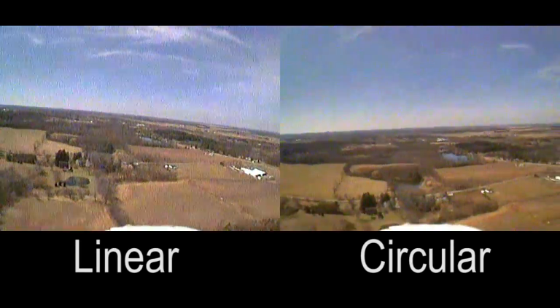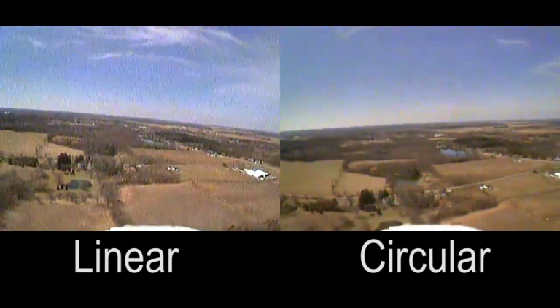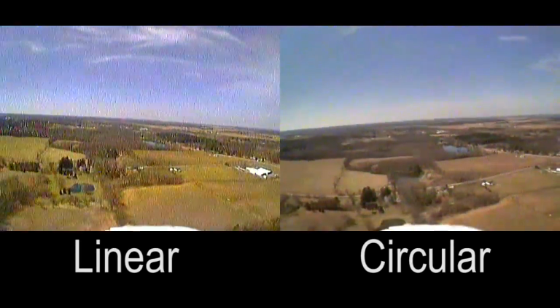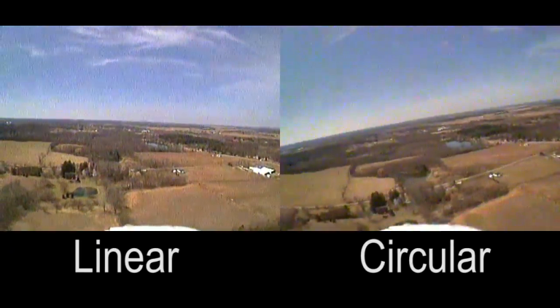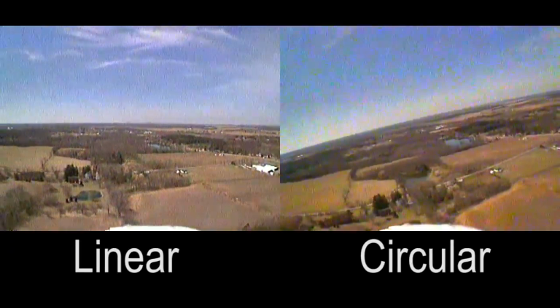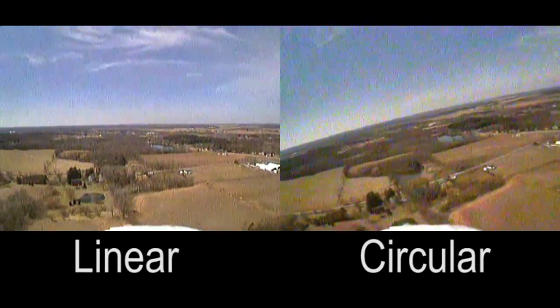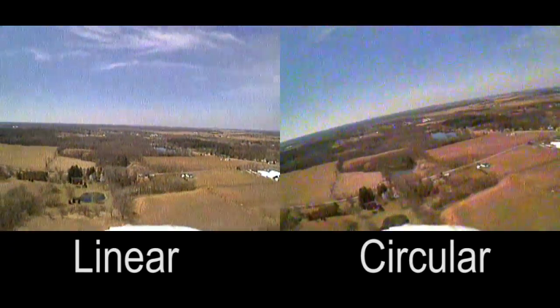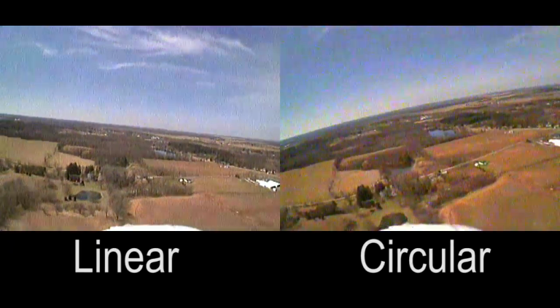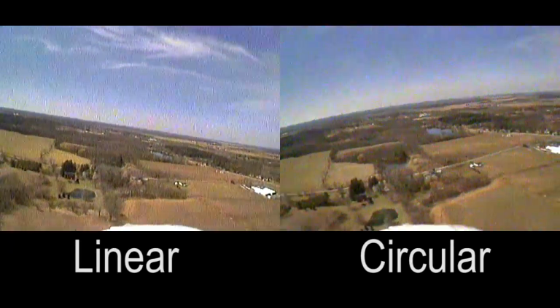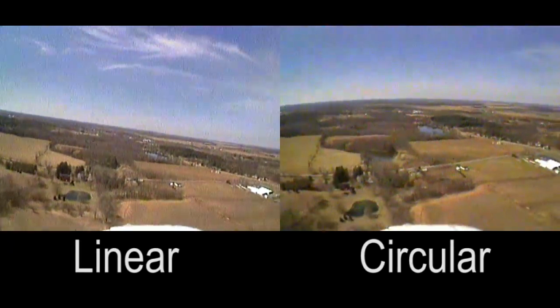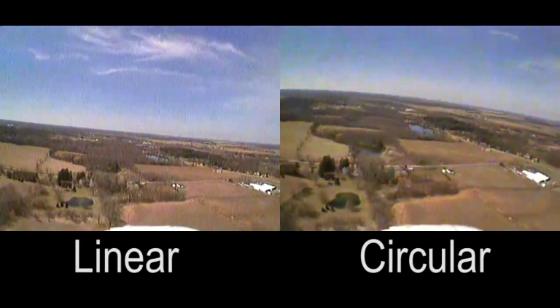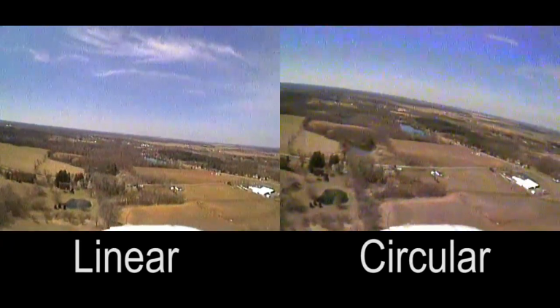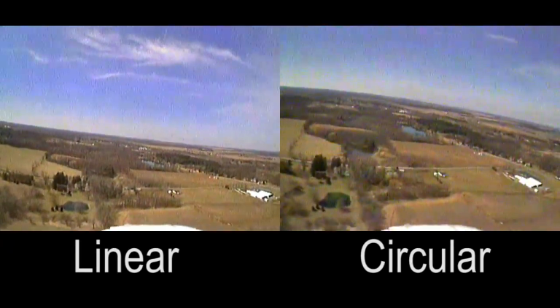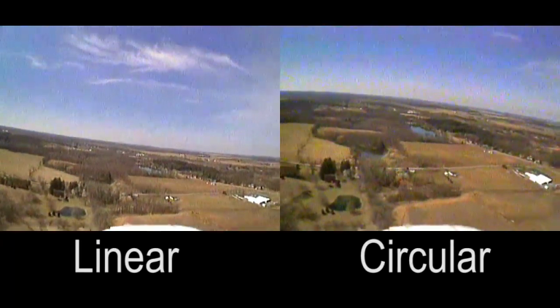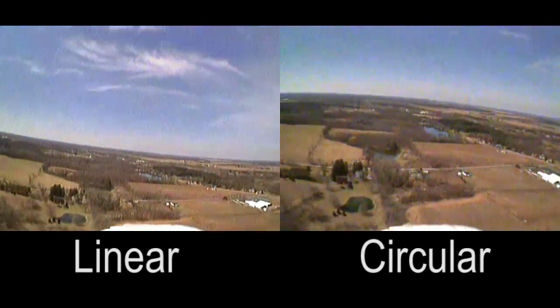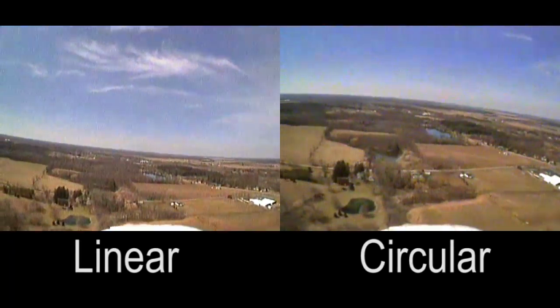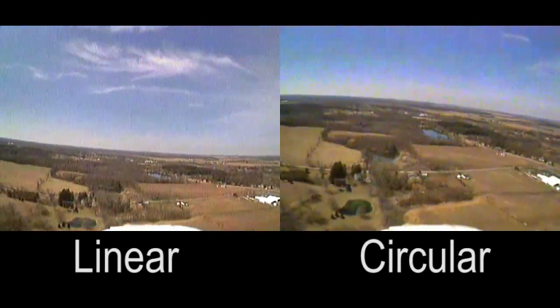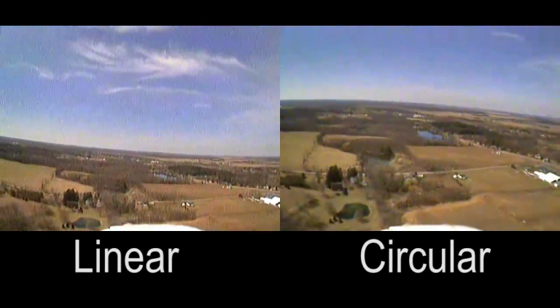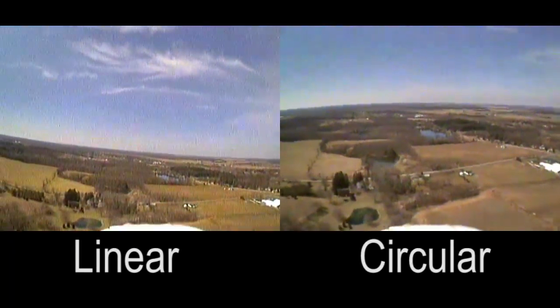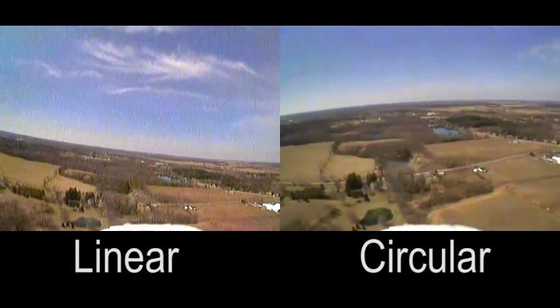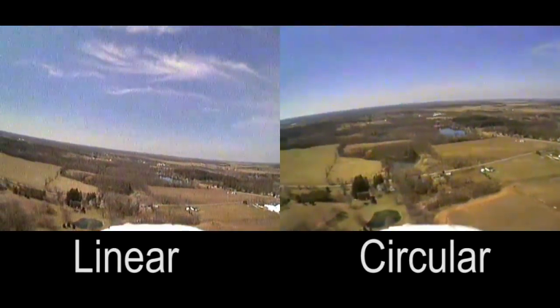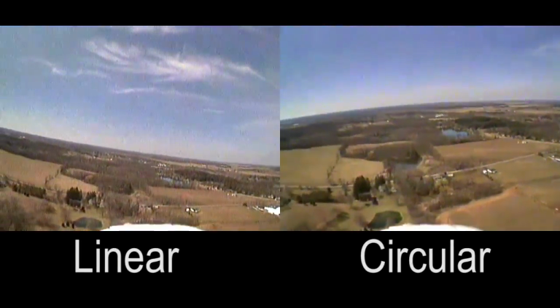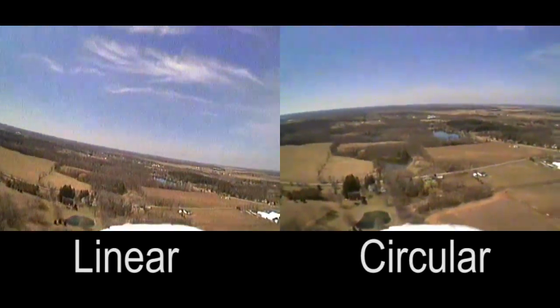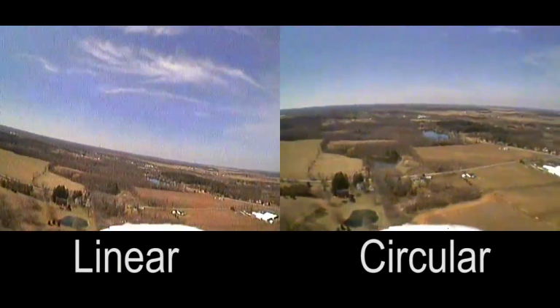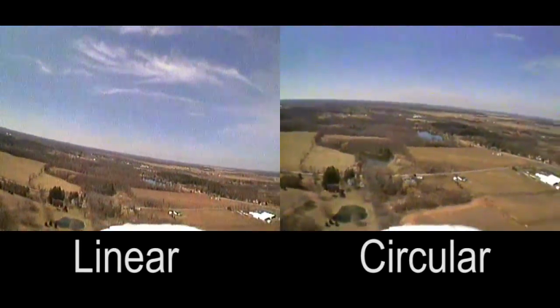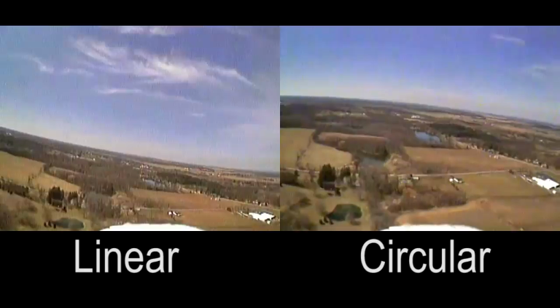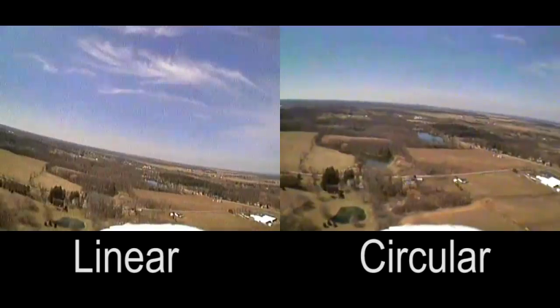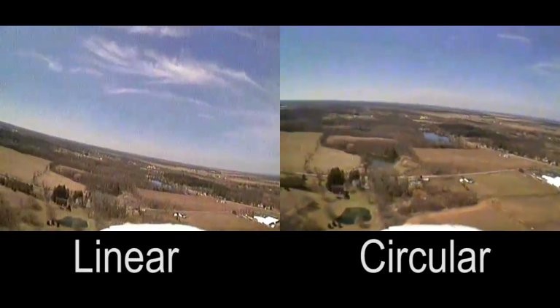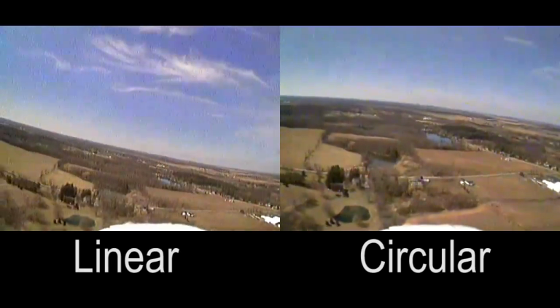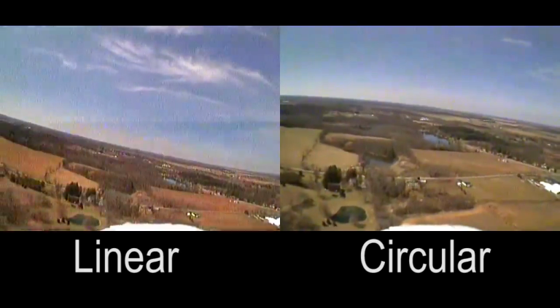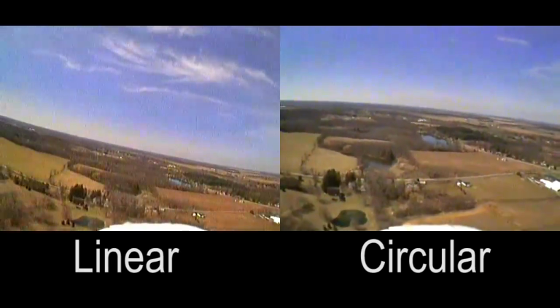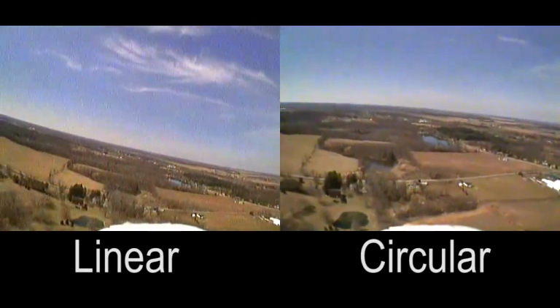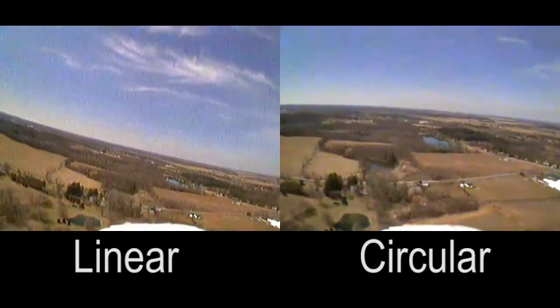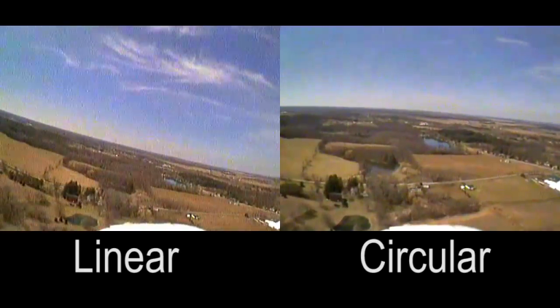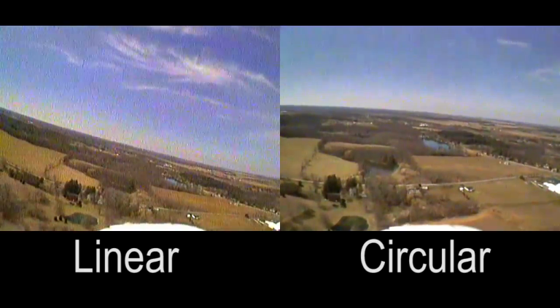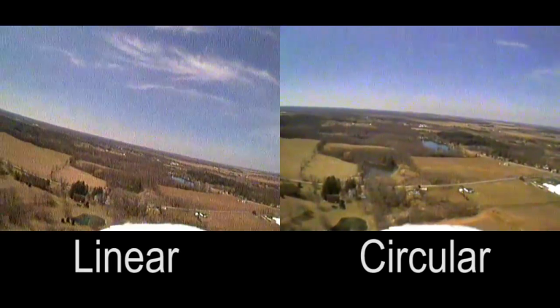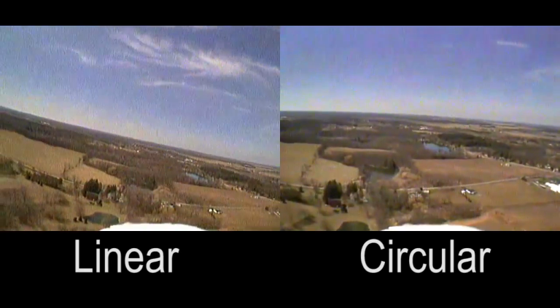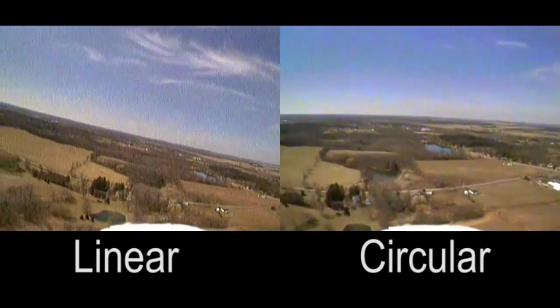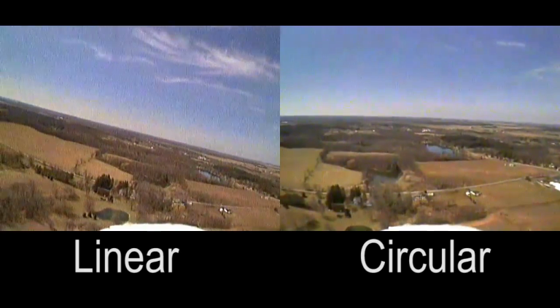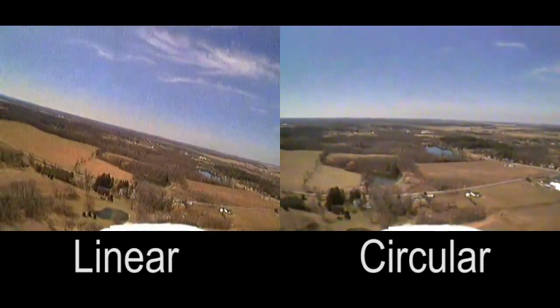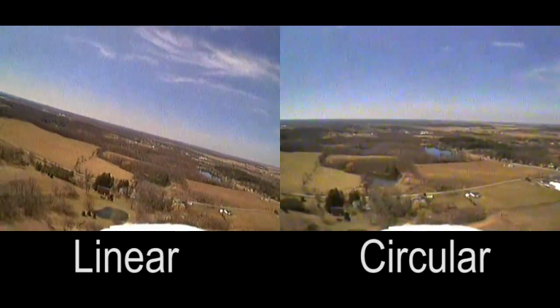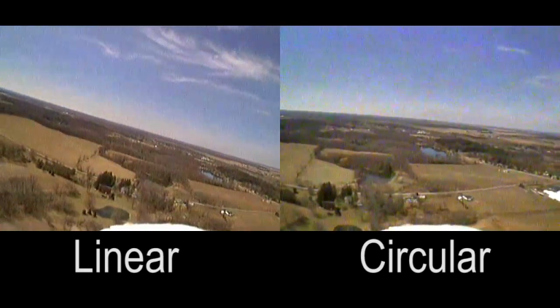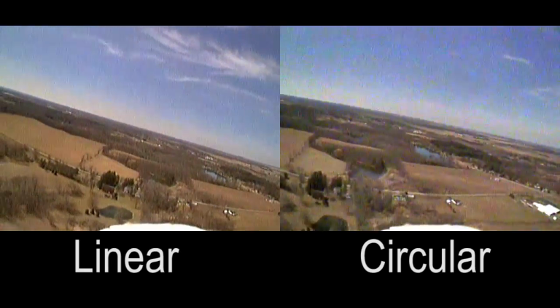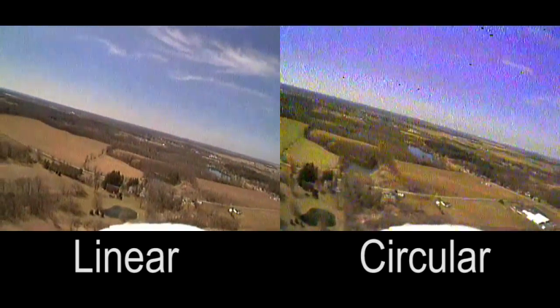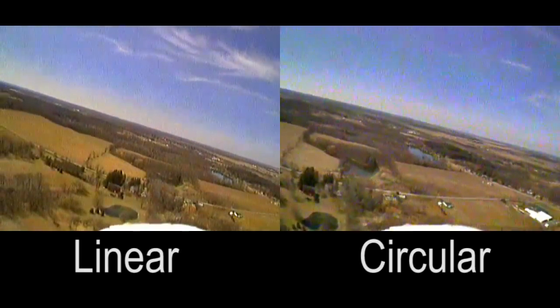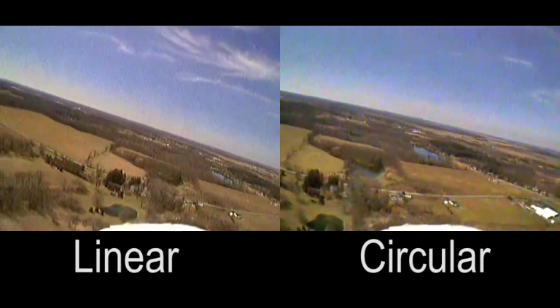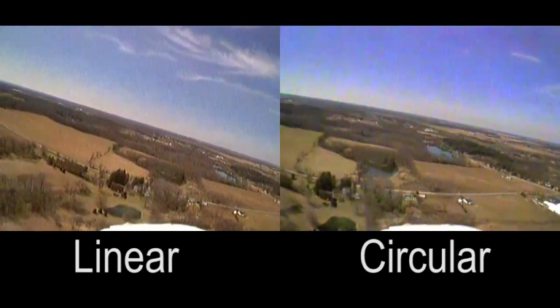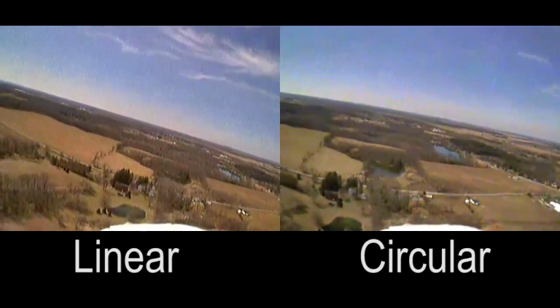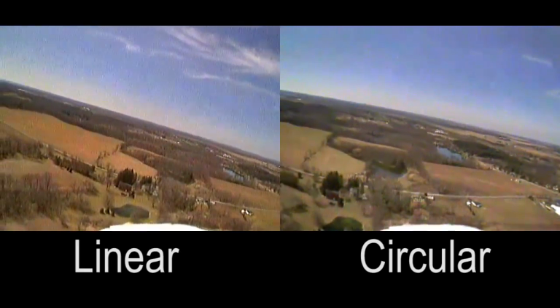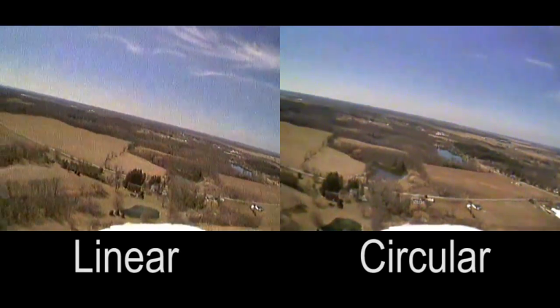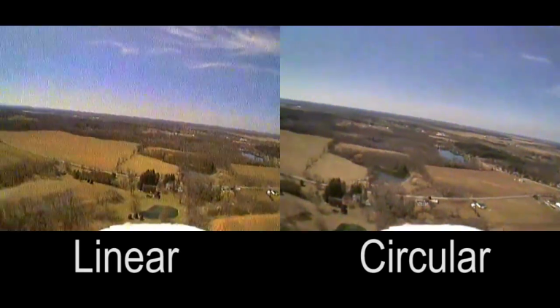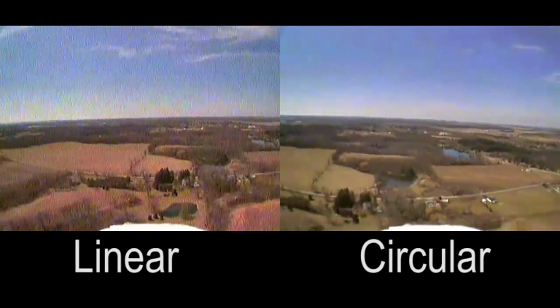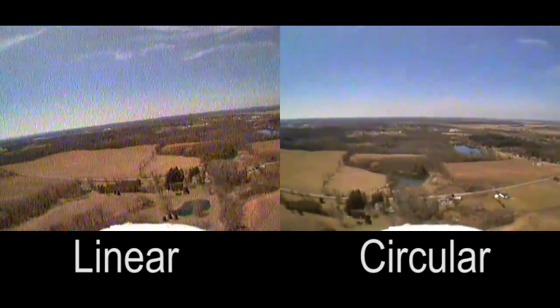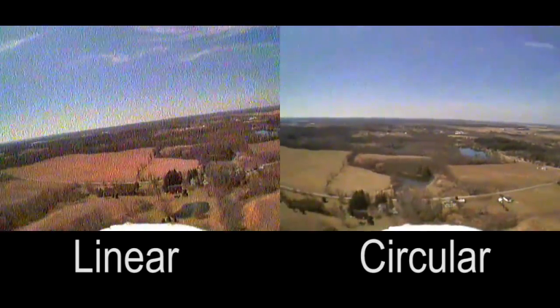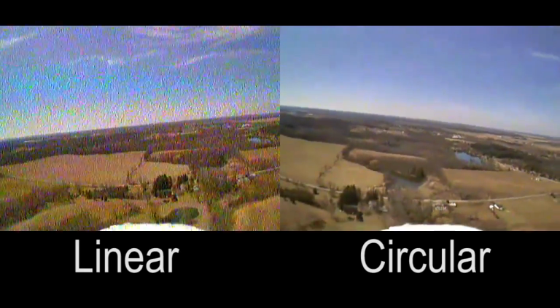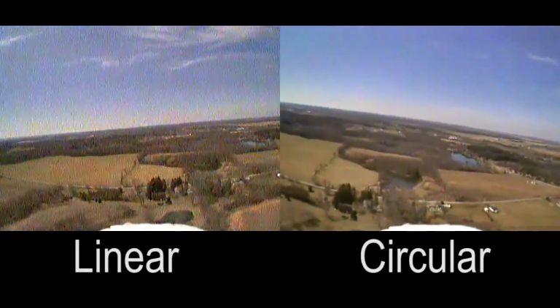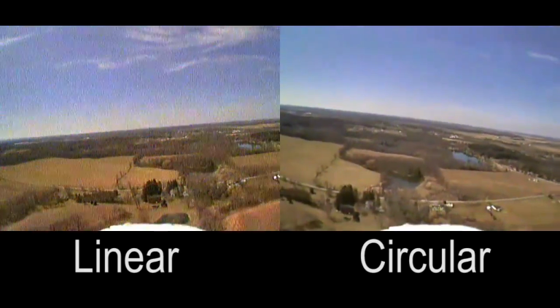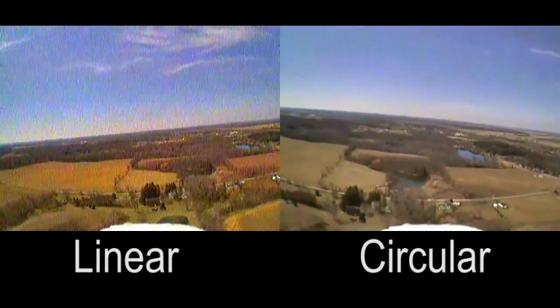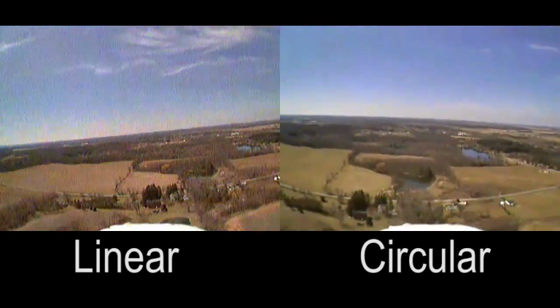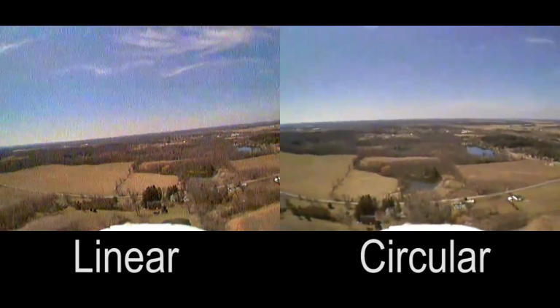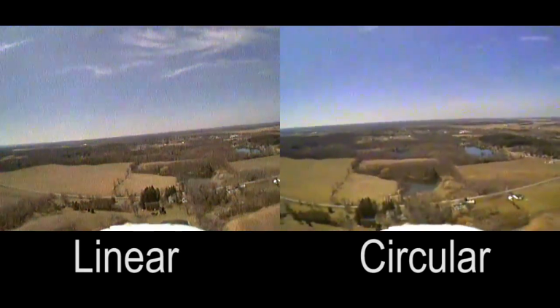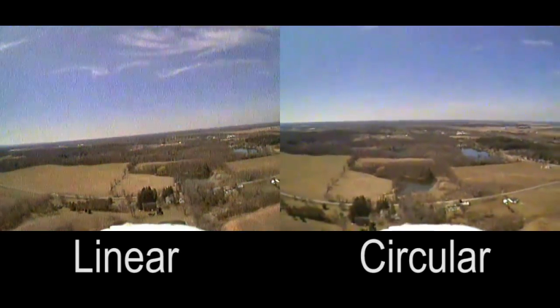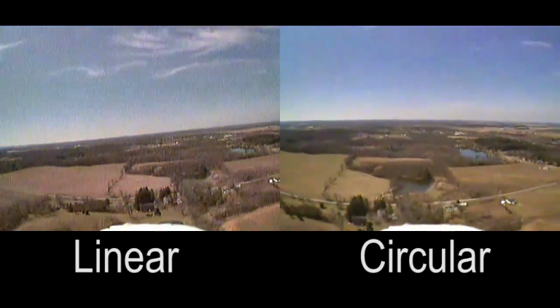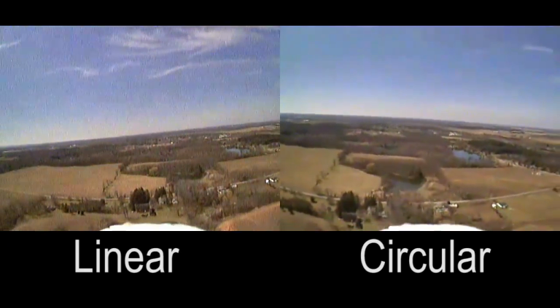The circularly polarized image stays pretty strong through the turn.